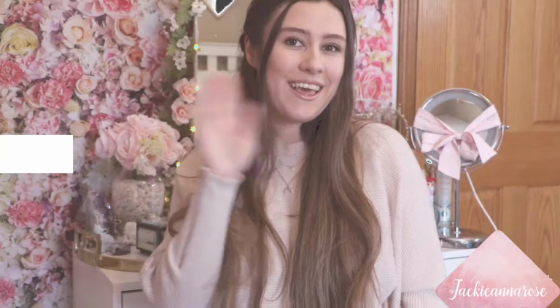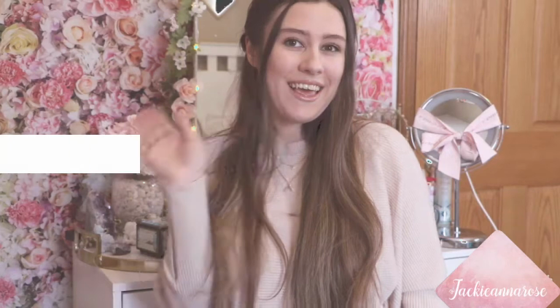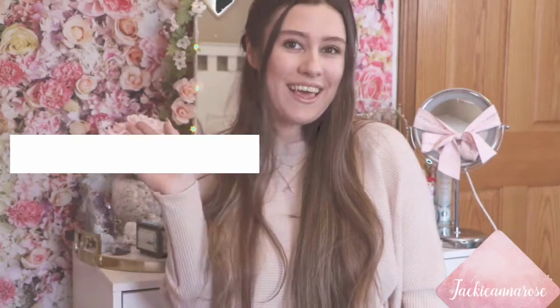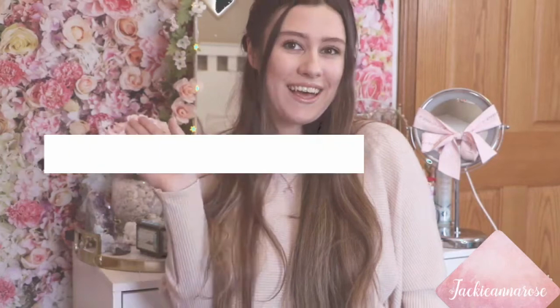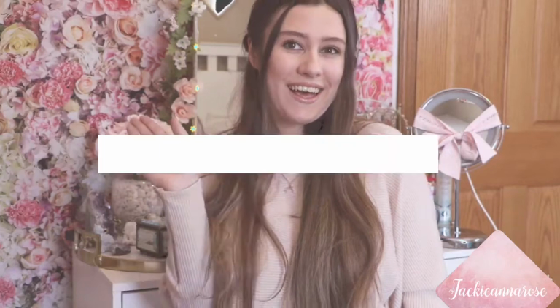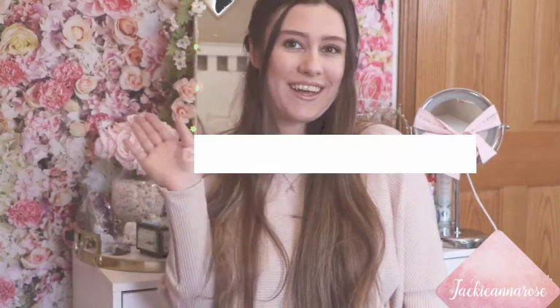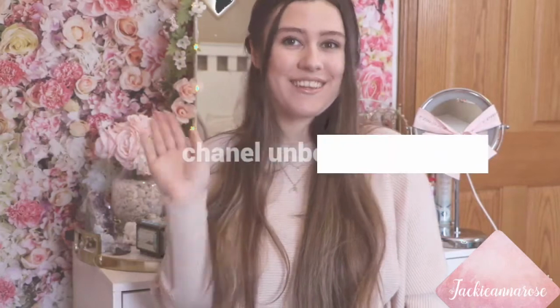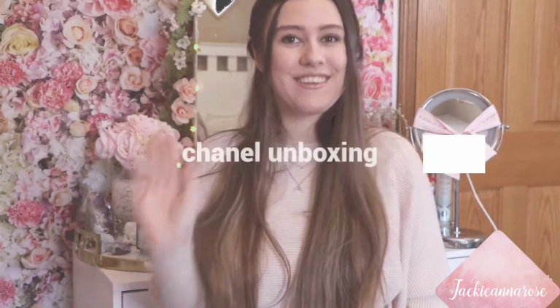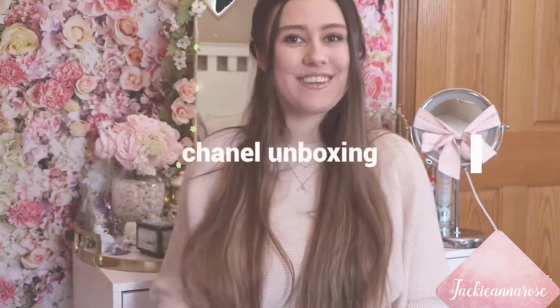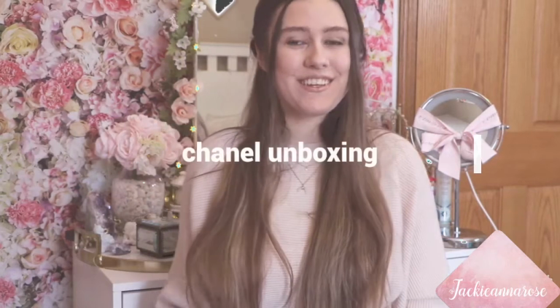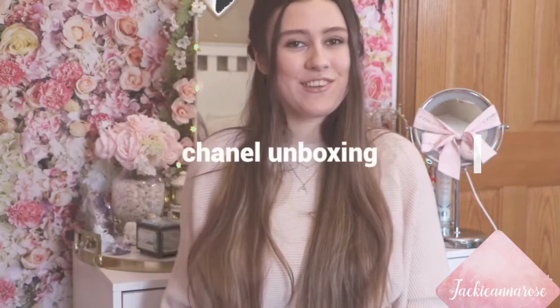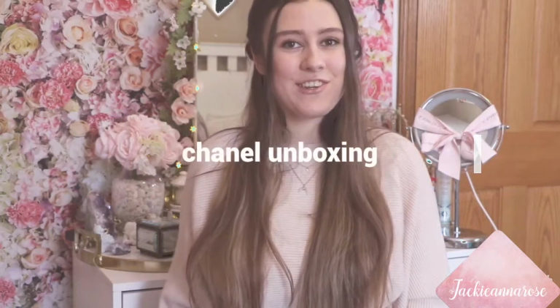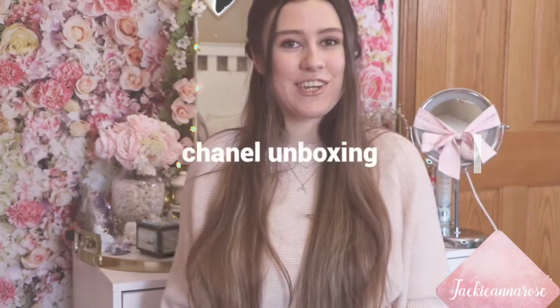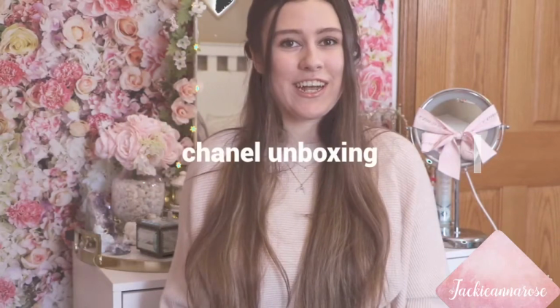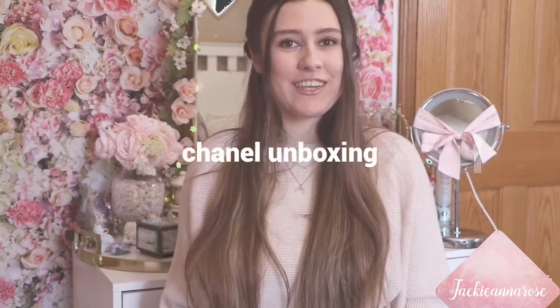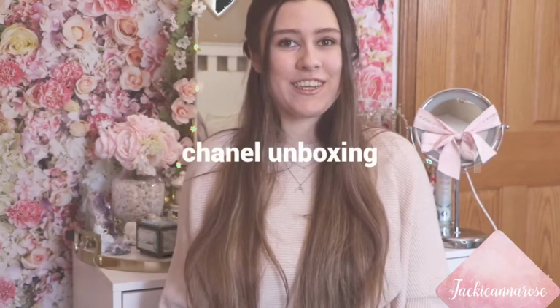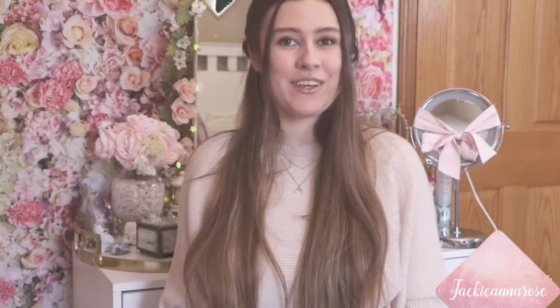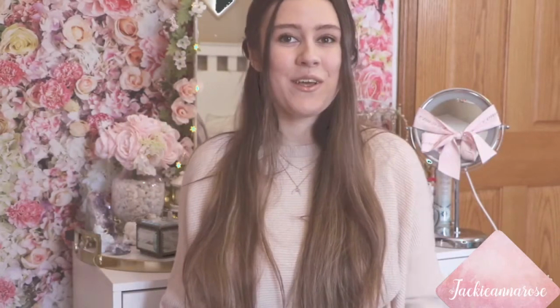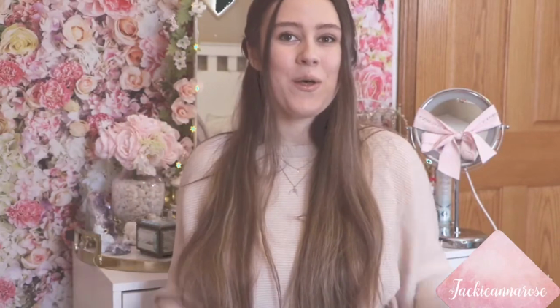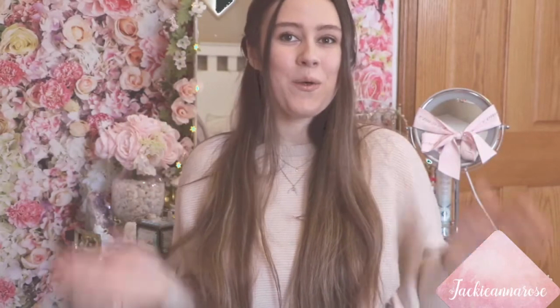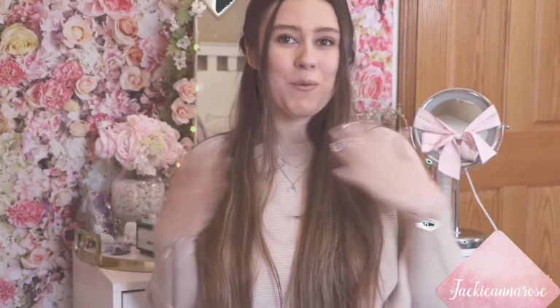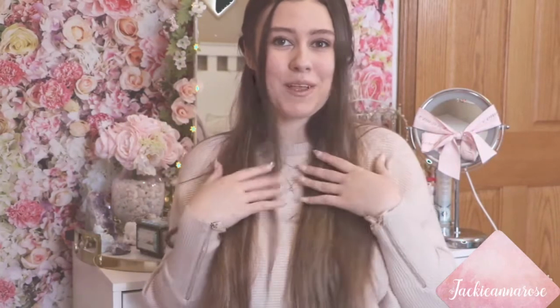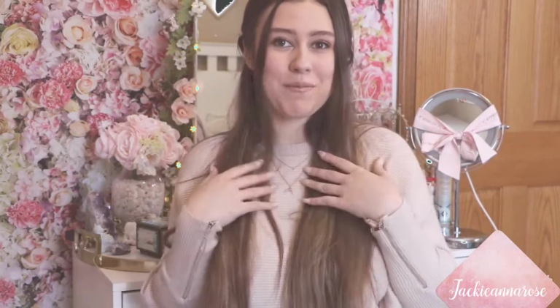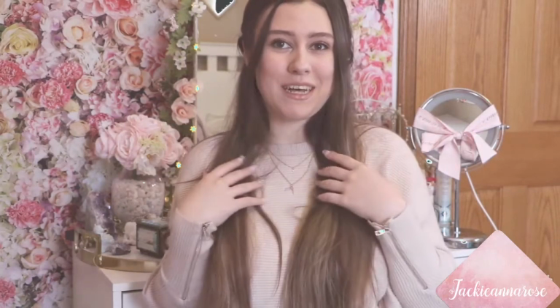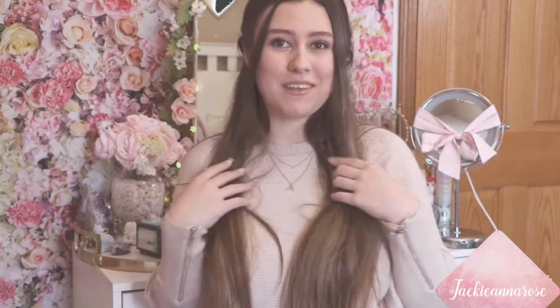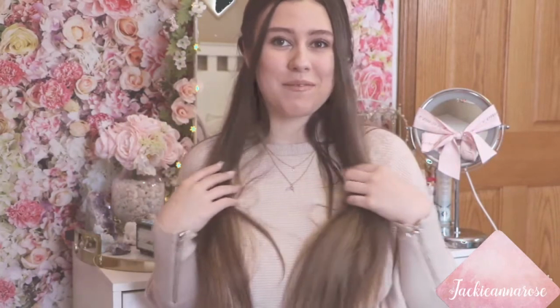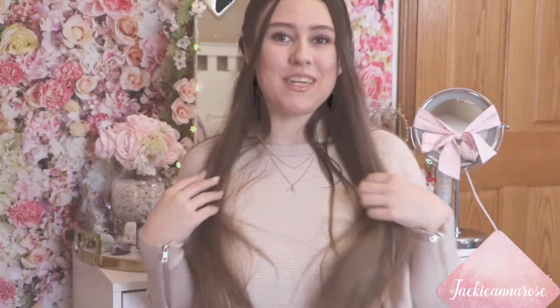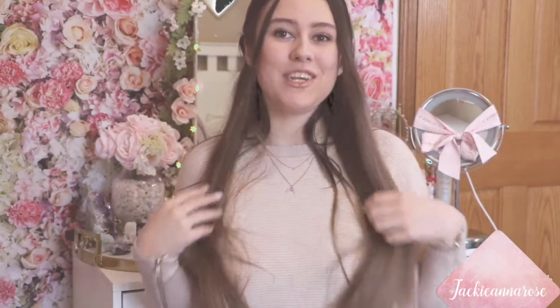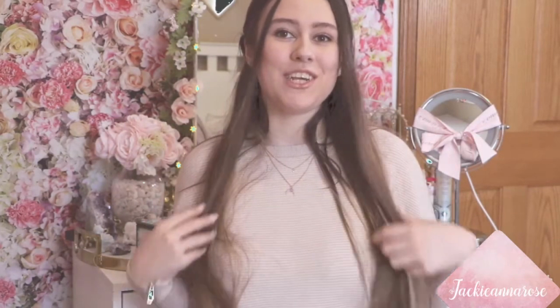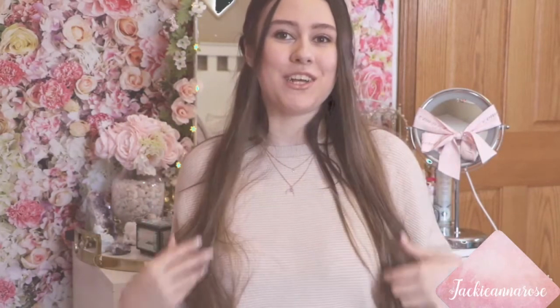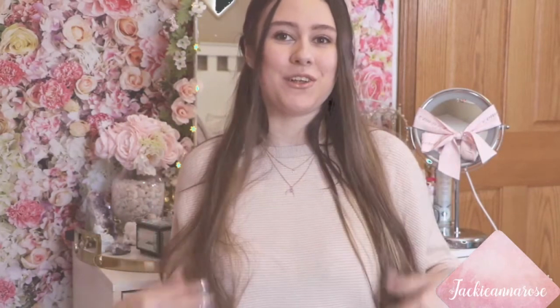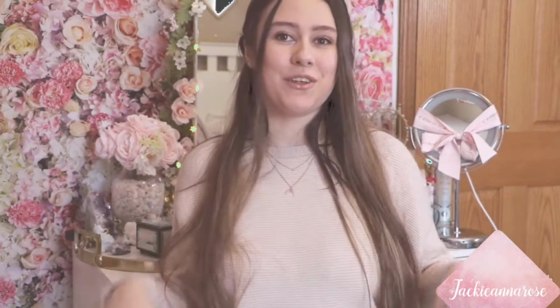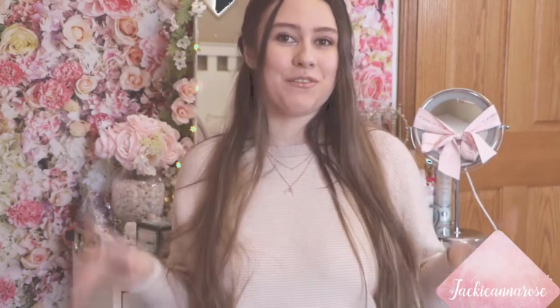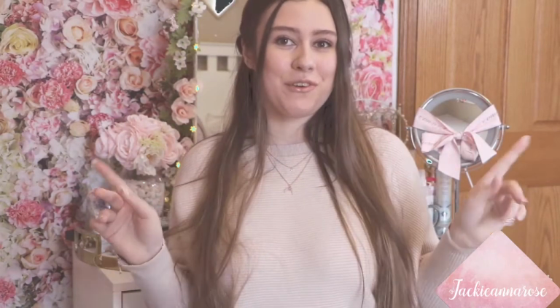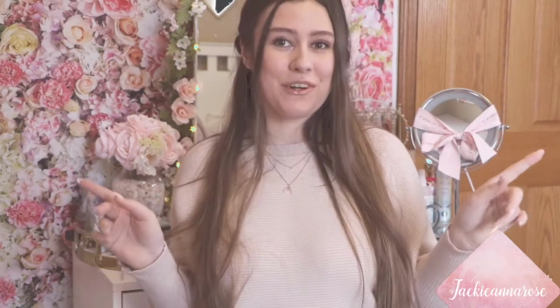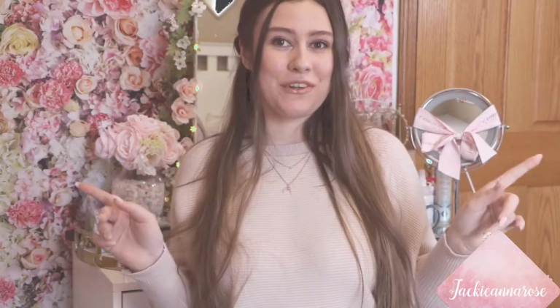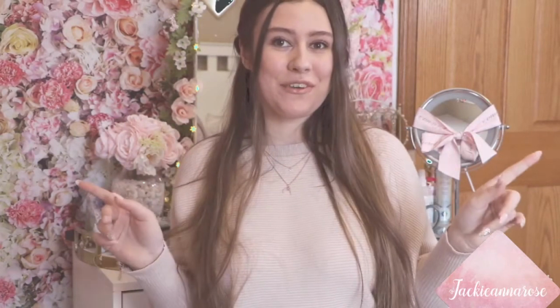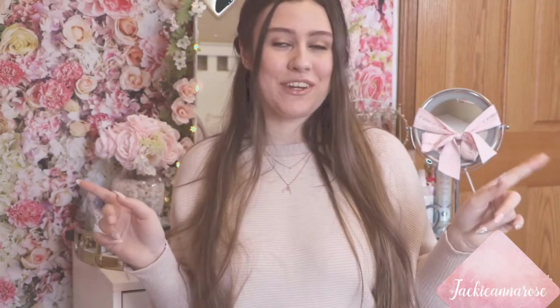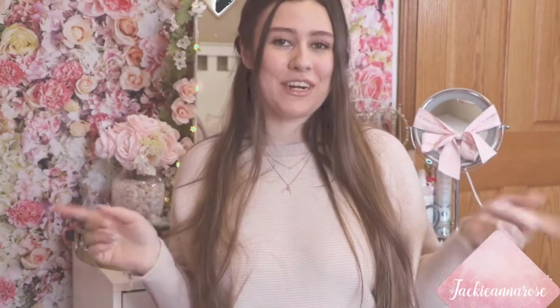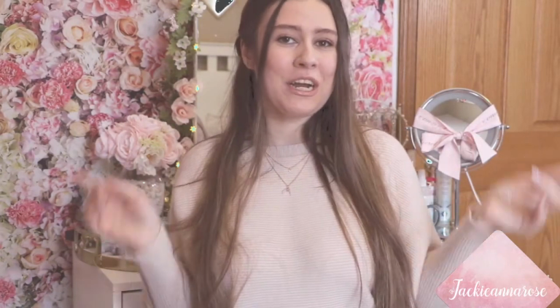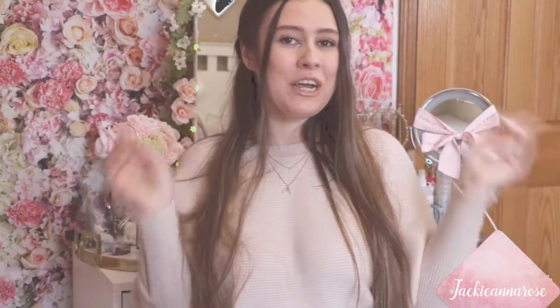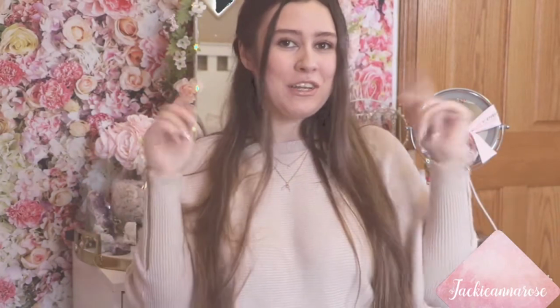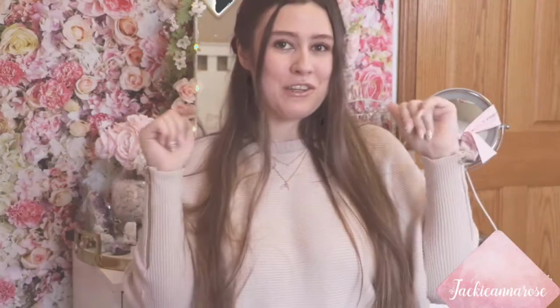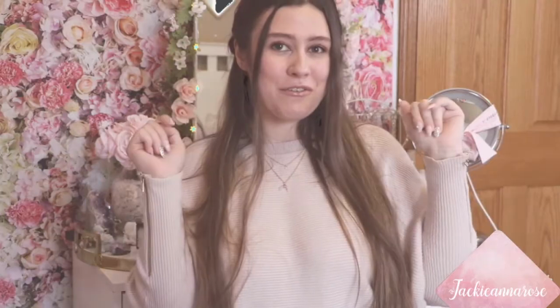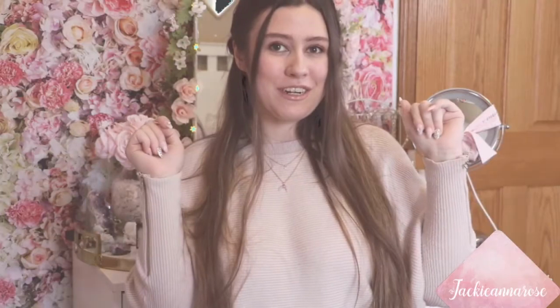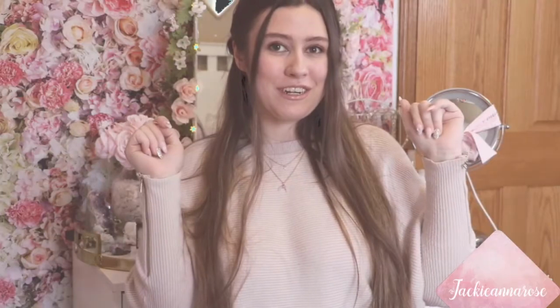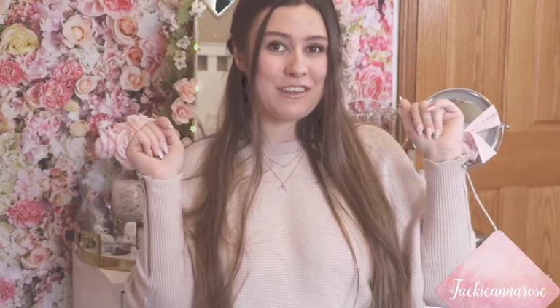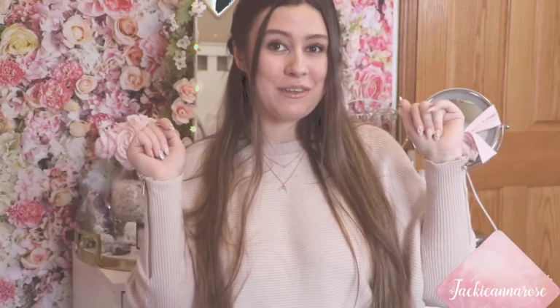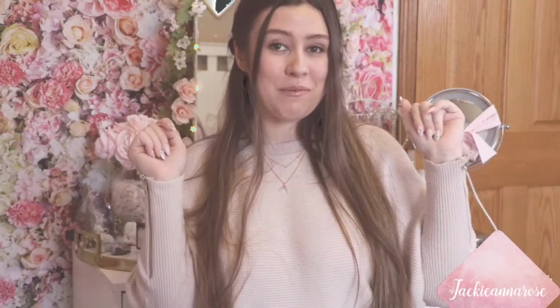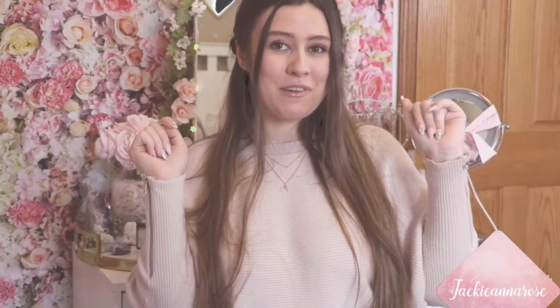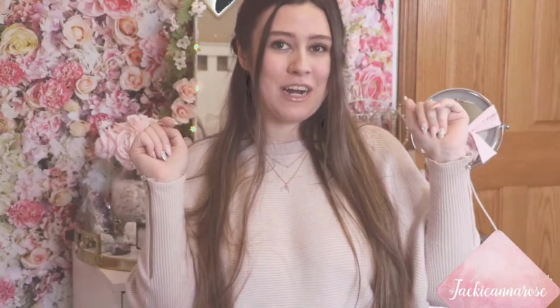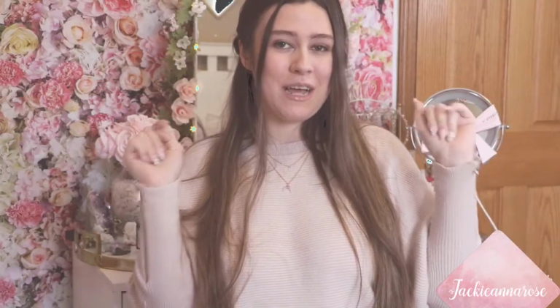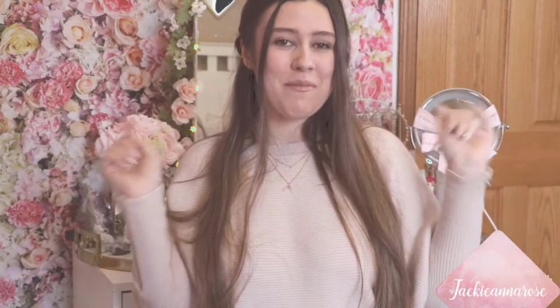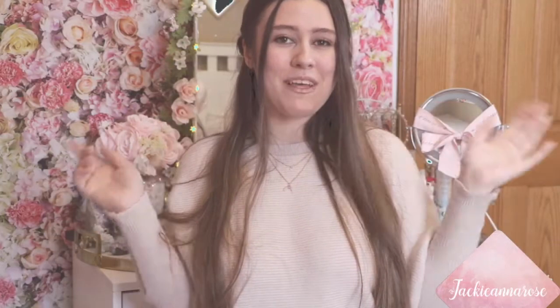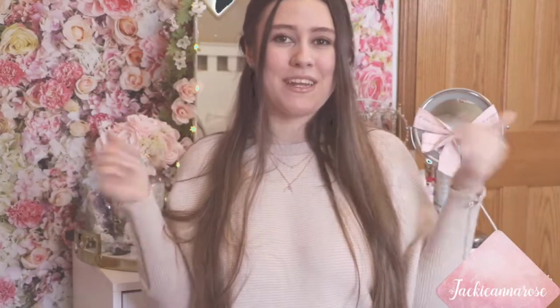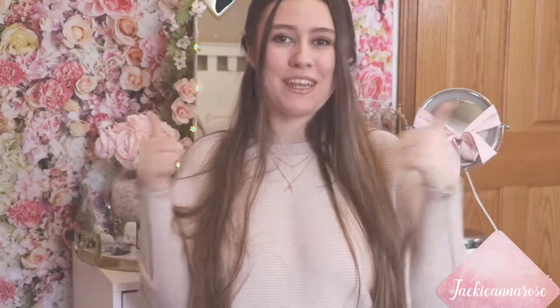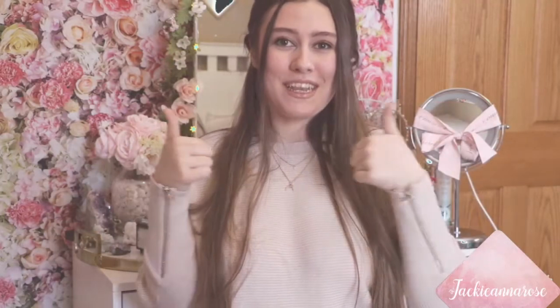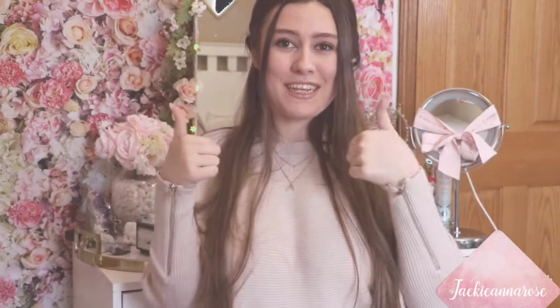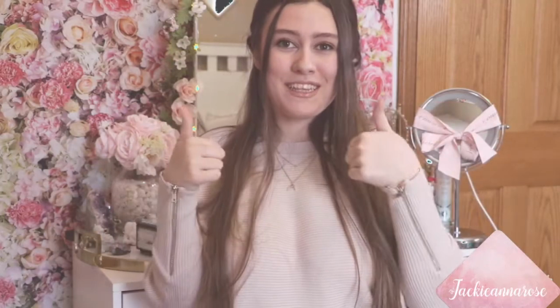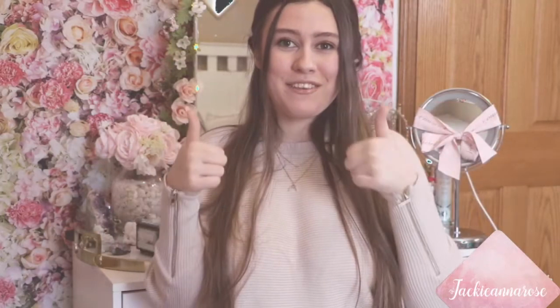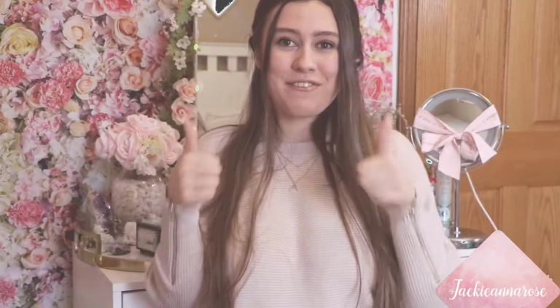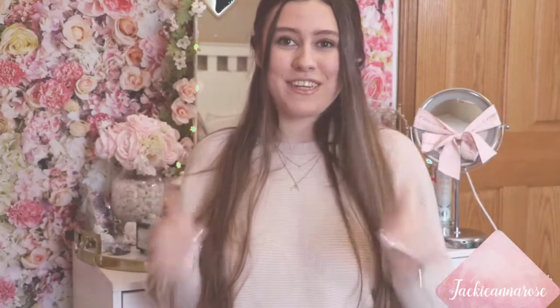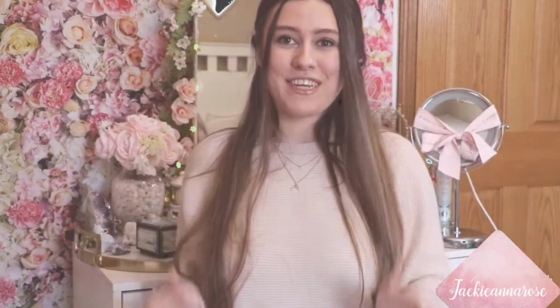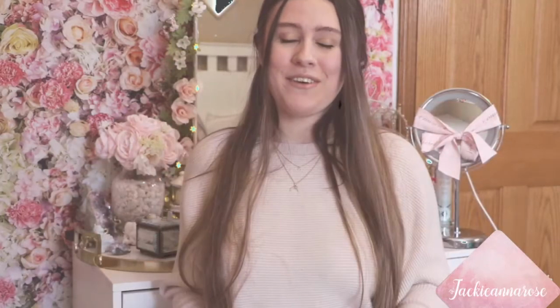Hey guys, it's Jackie. Welcome back to my channel. If you are new here, don't forget to subscribe and like this video.